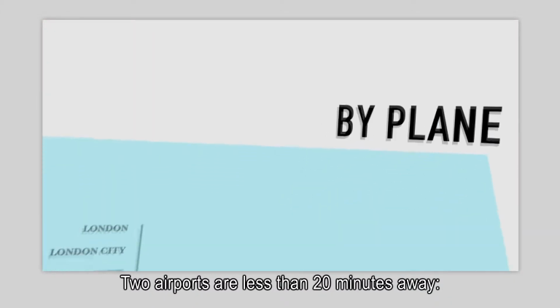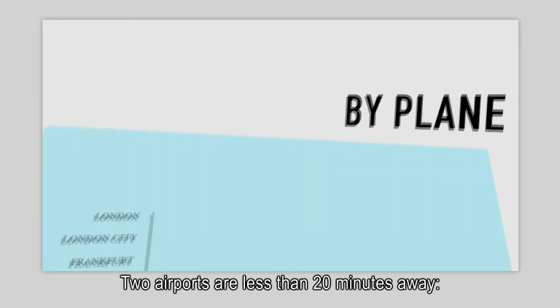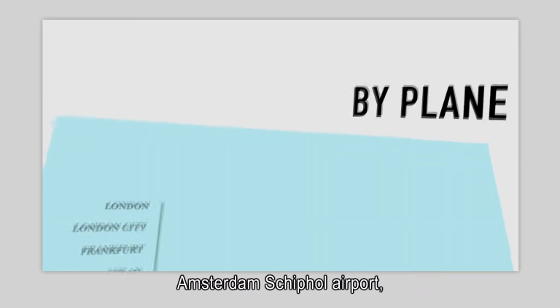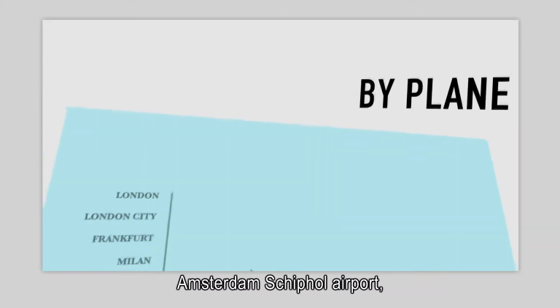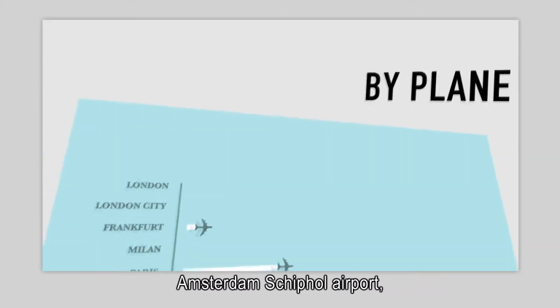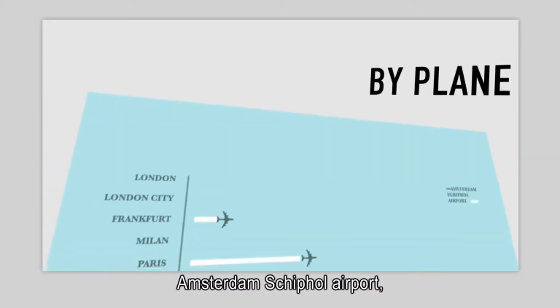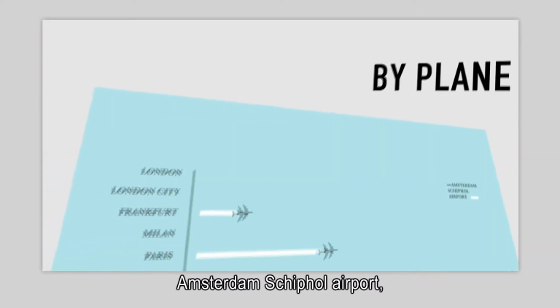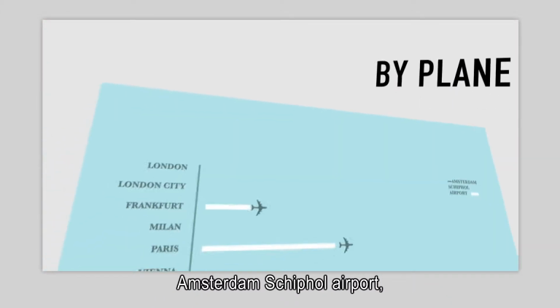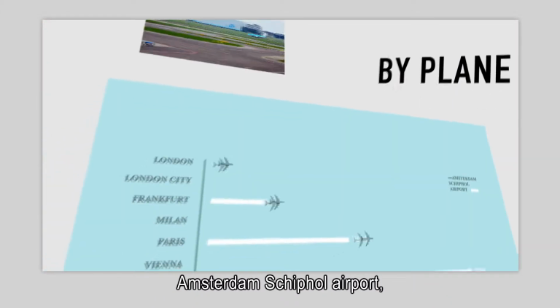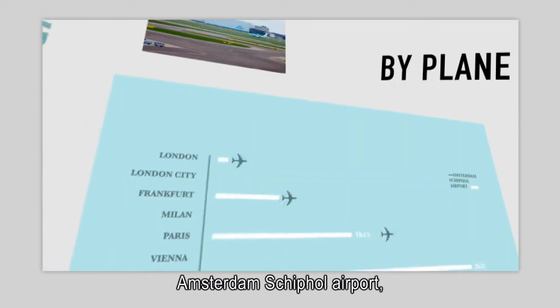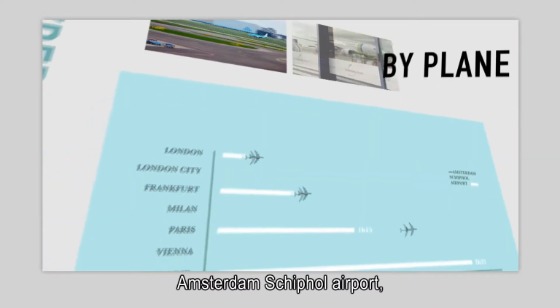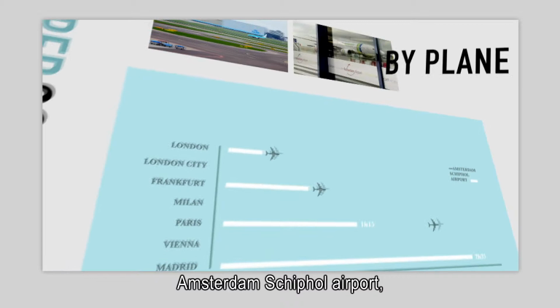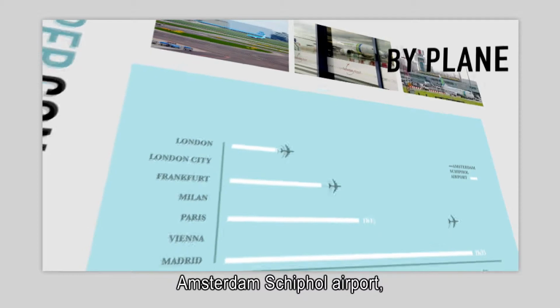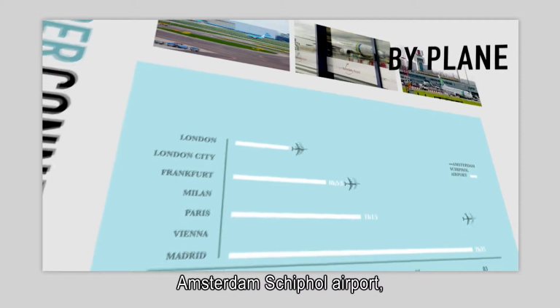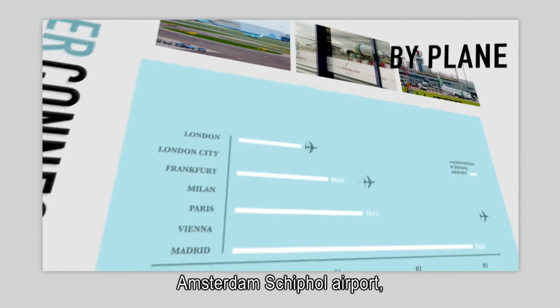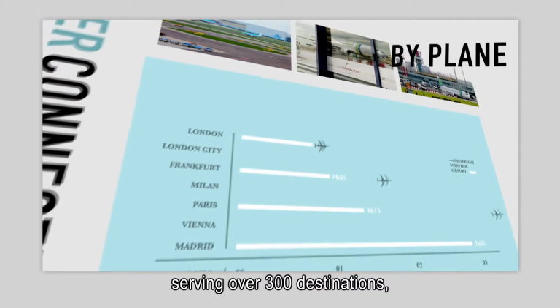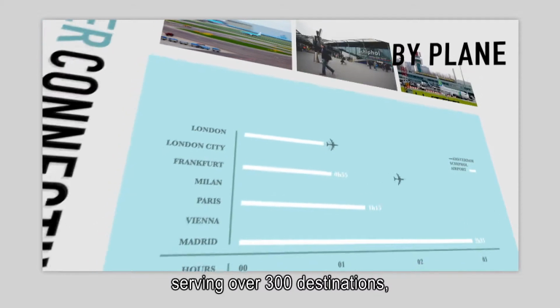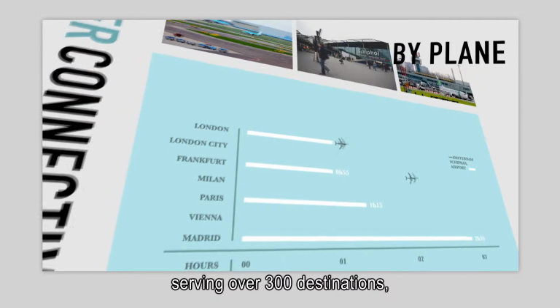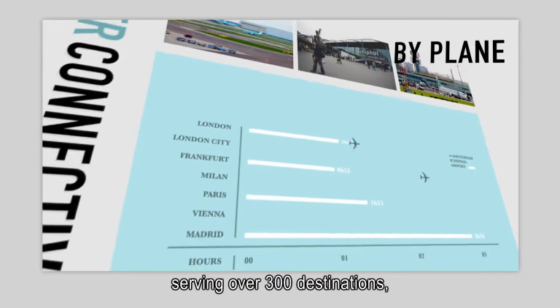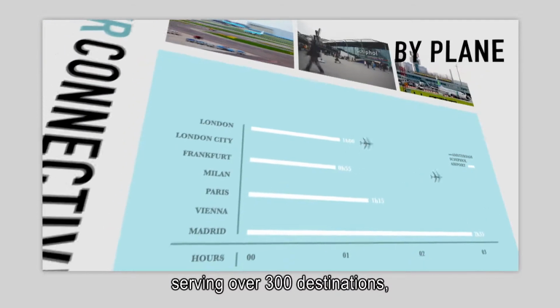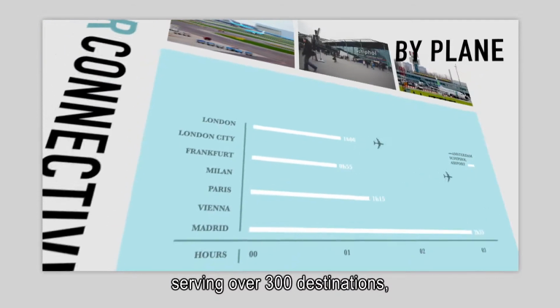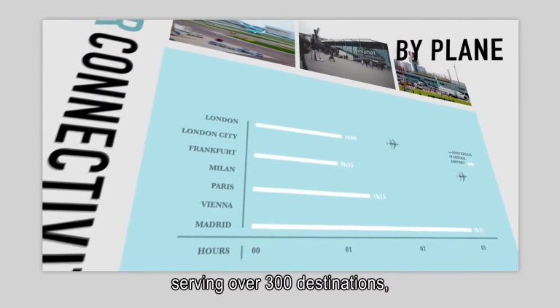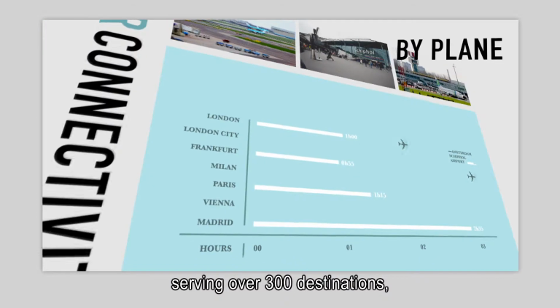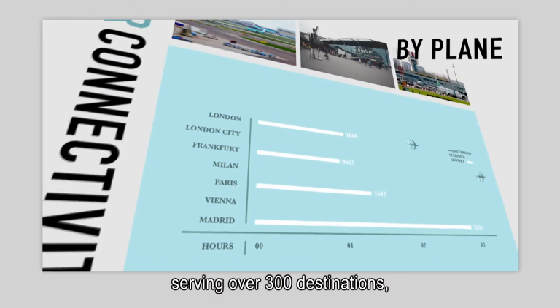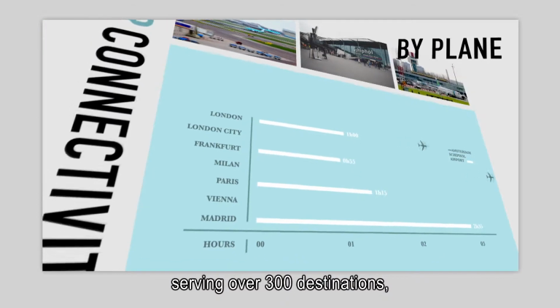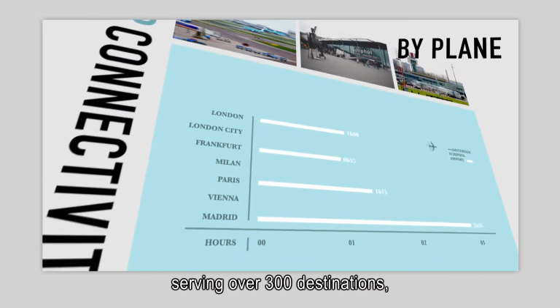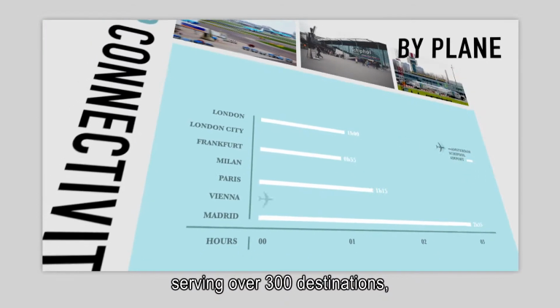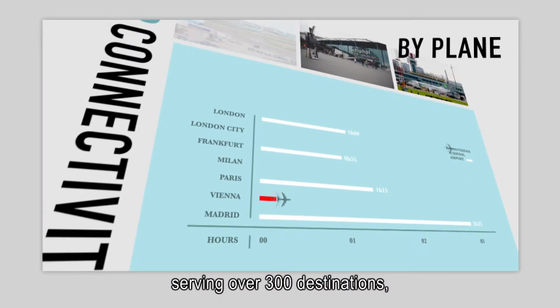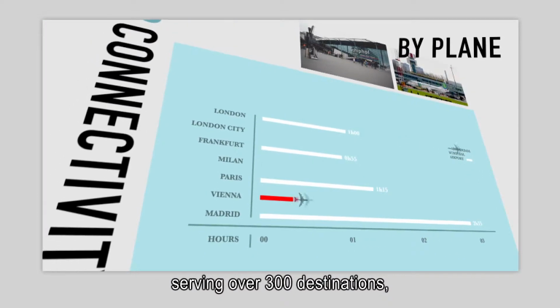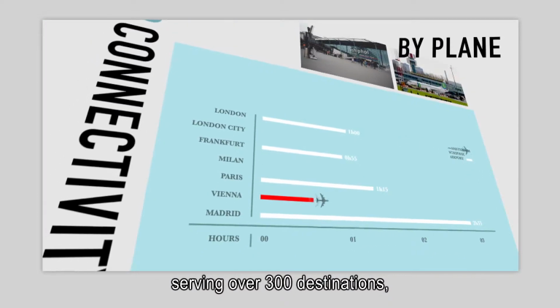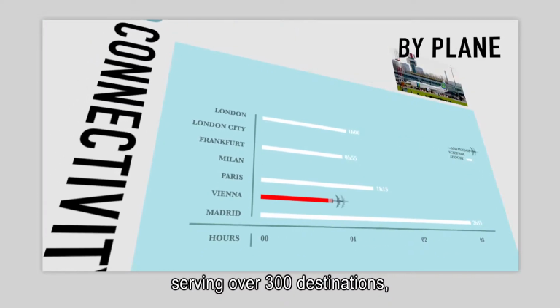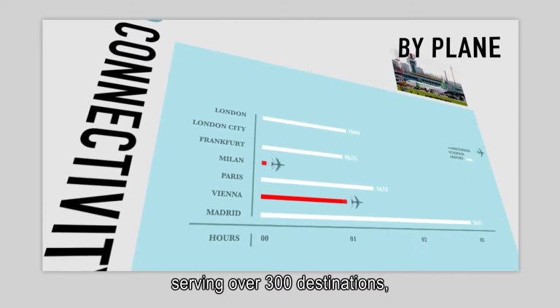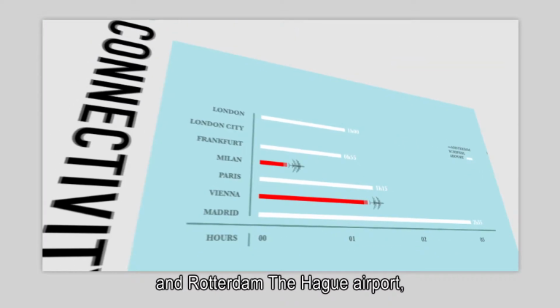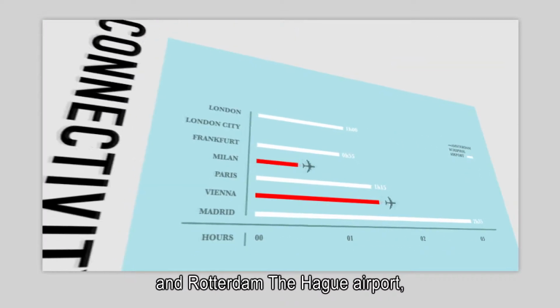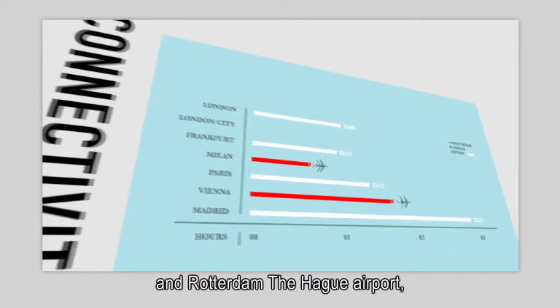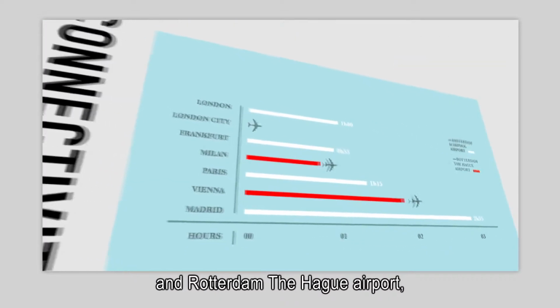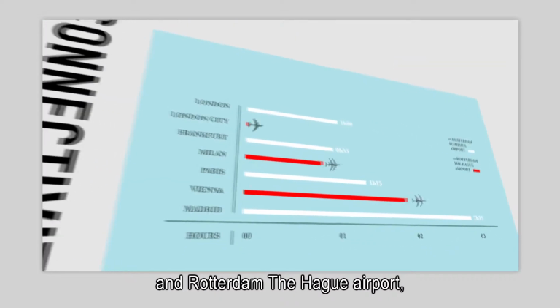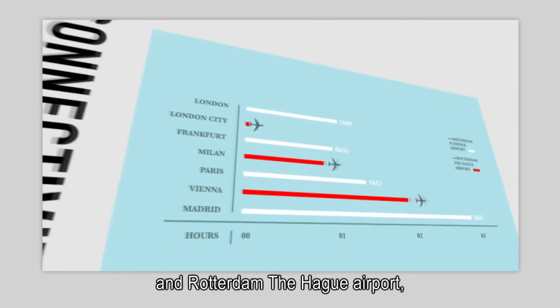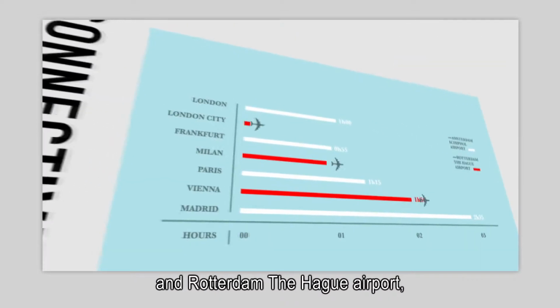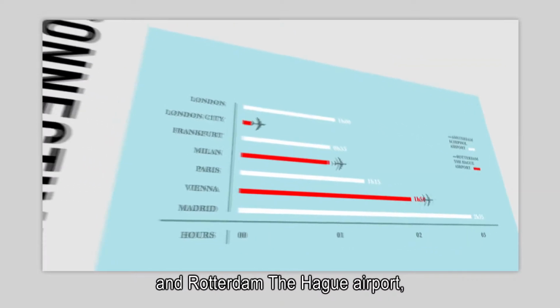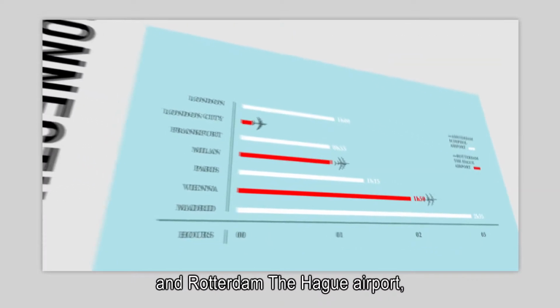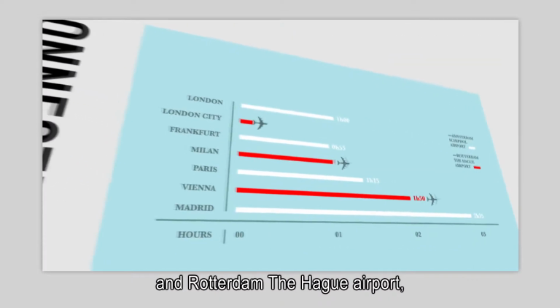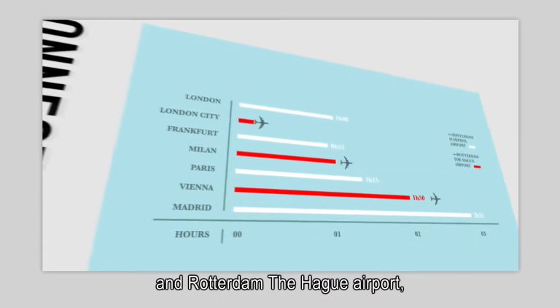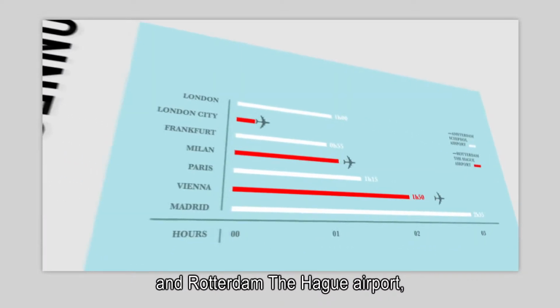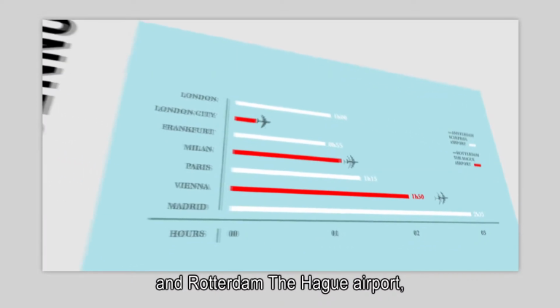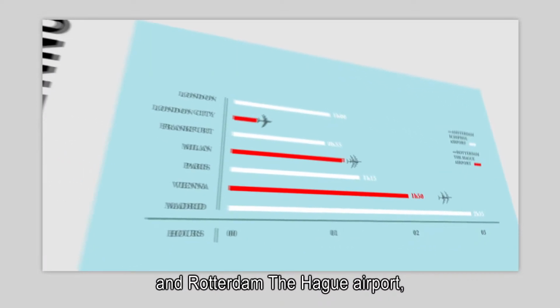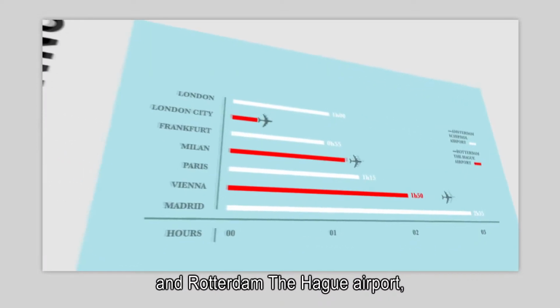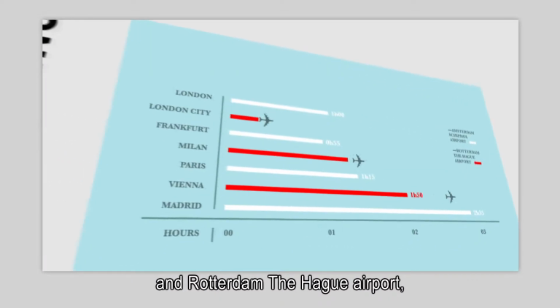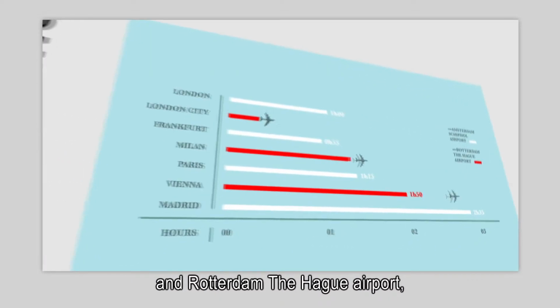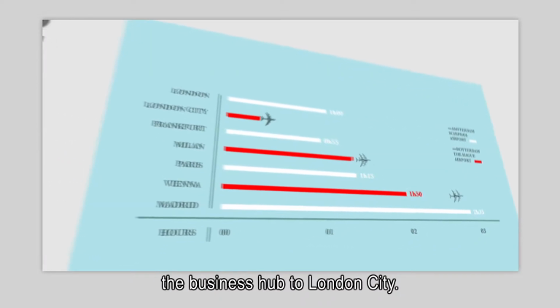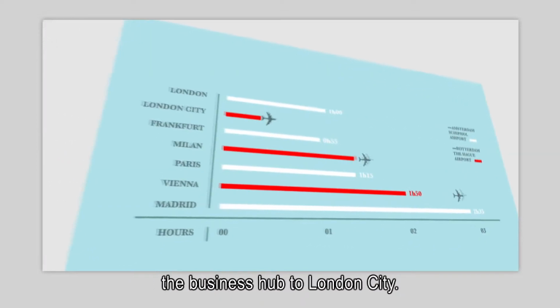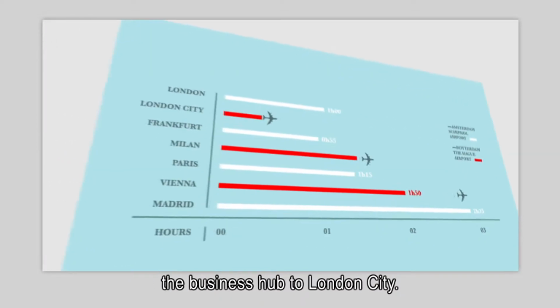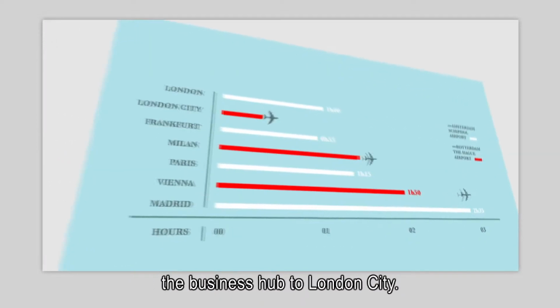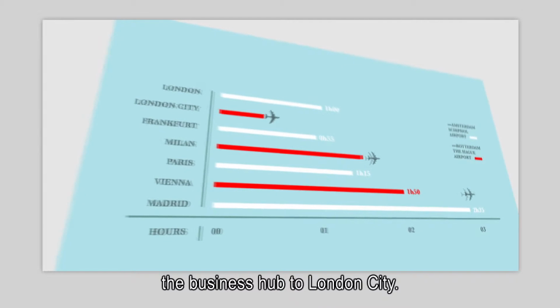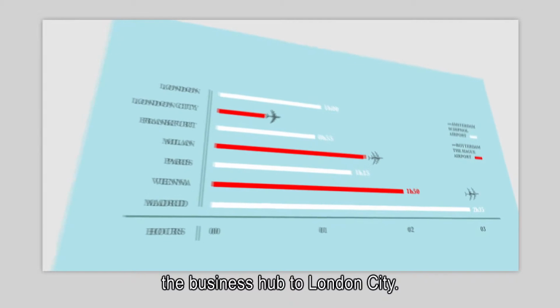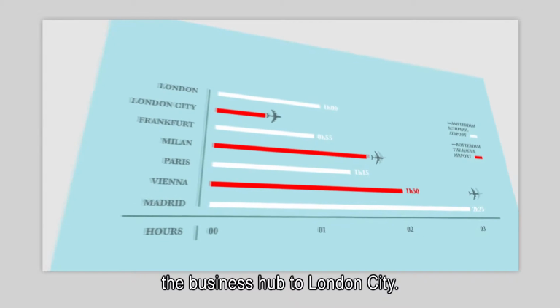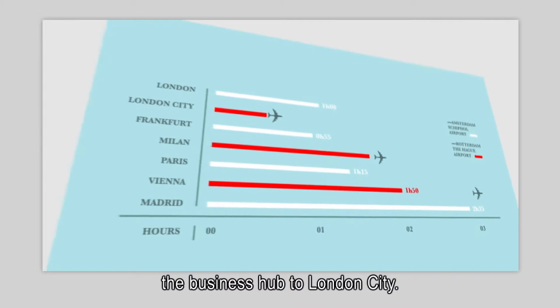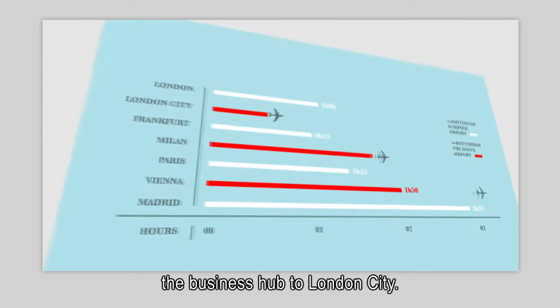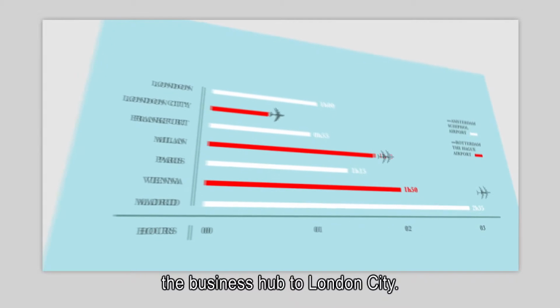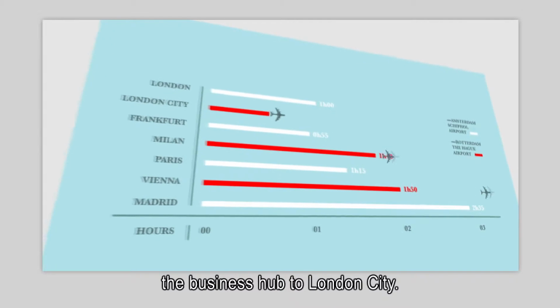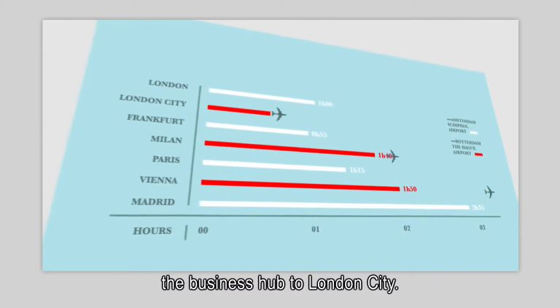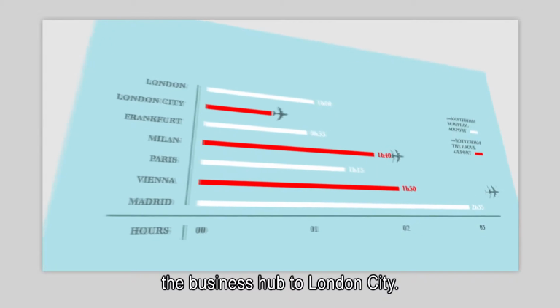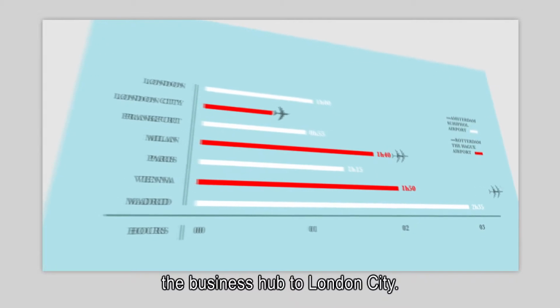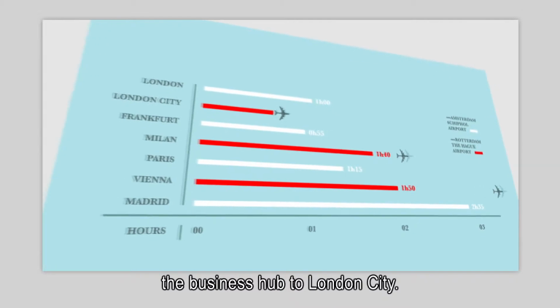Amsterdam Schiphol Airport, serving over 300 destinations, and Rotterdam The Hague Airport, the business hub to London City.